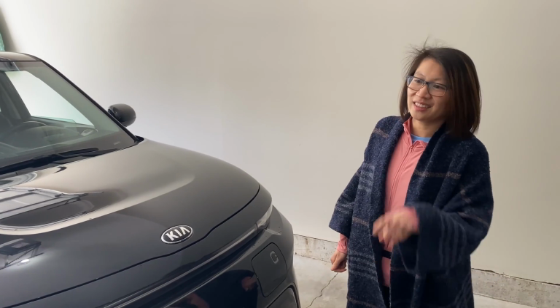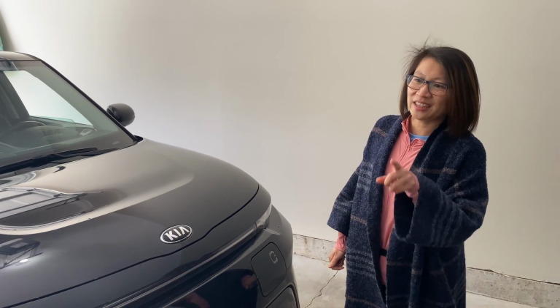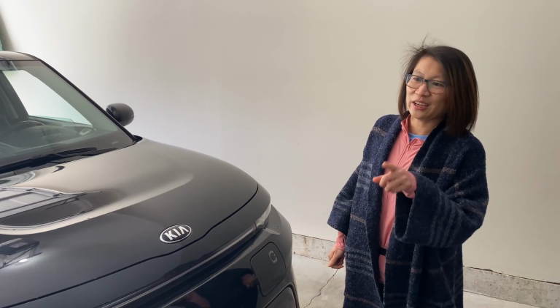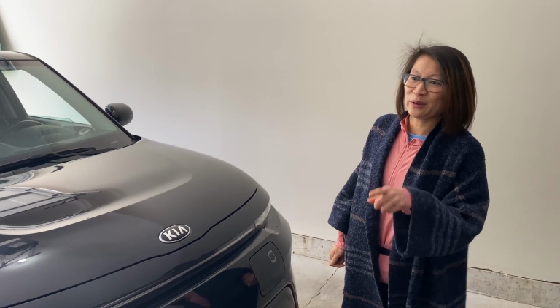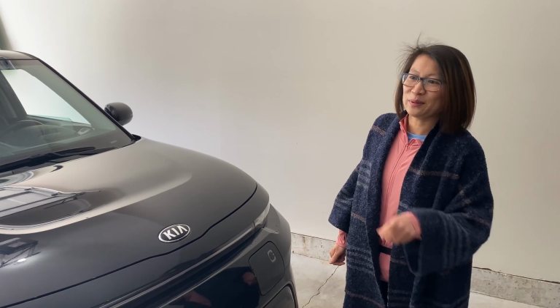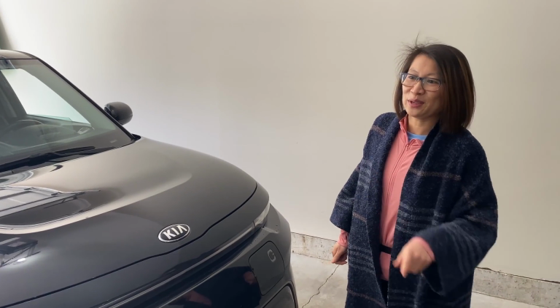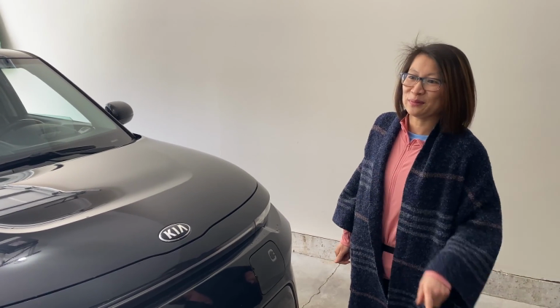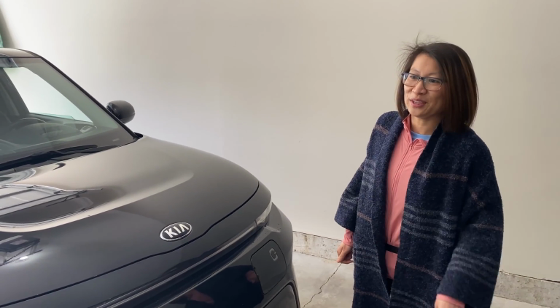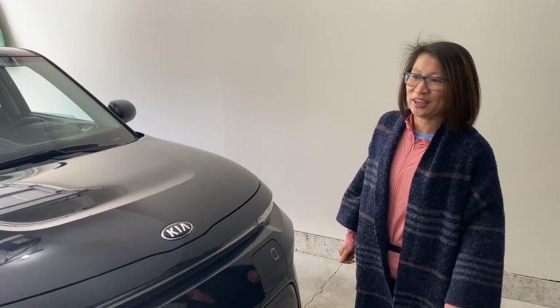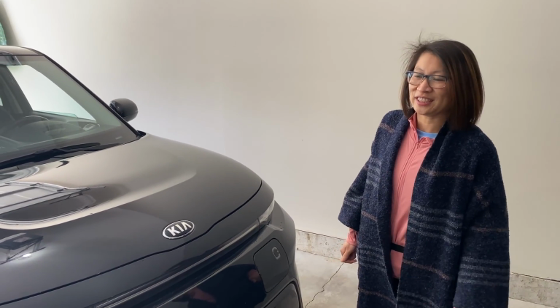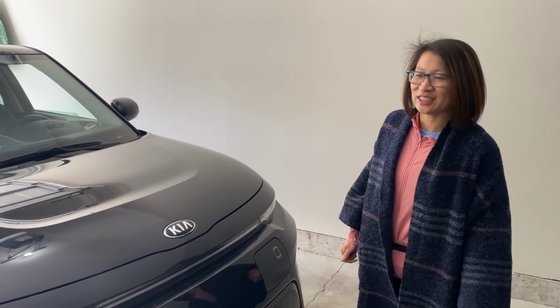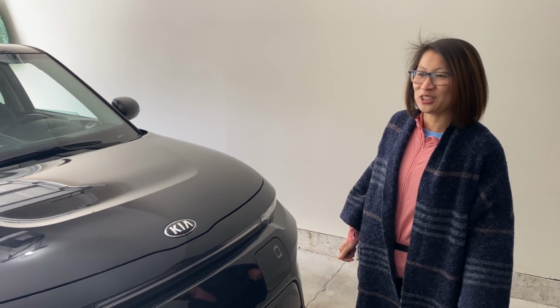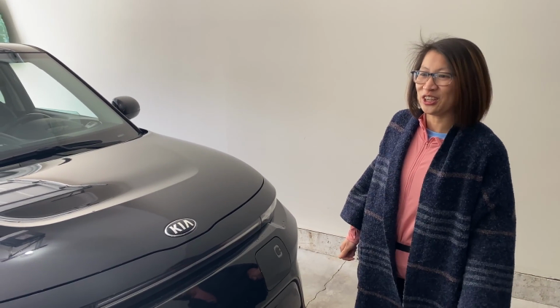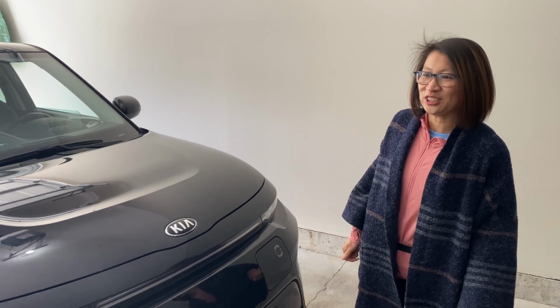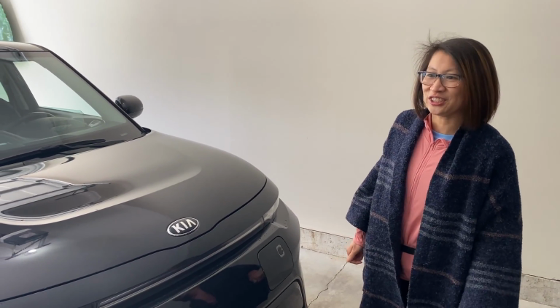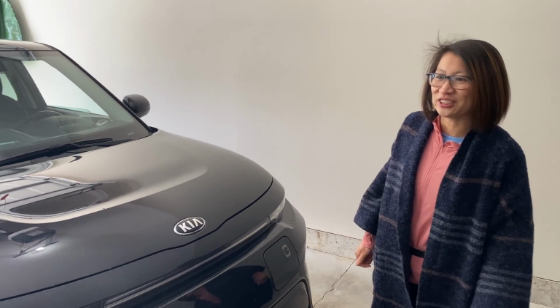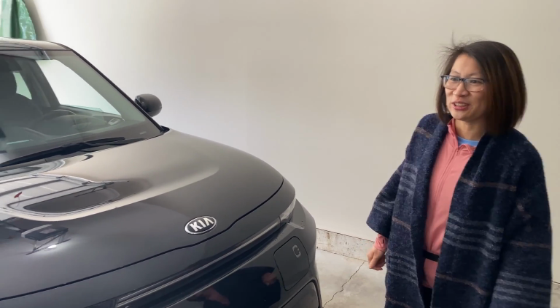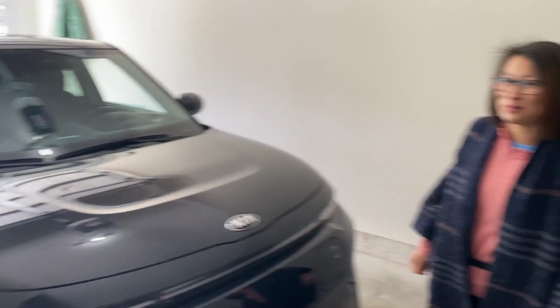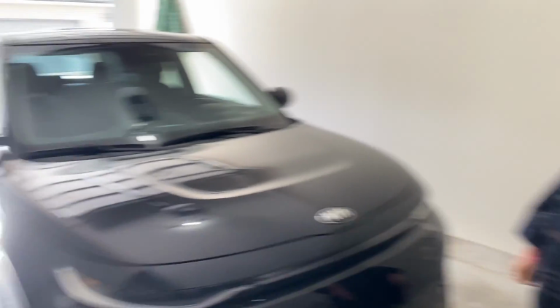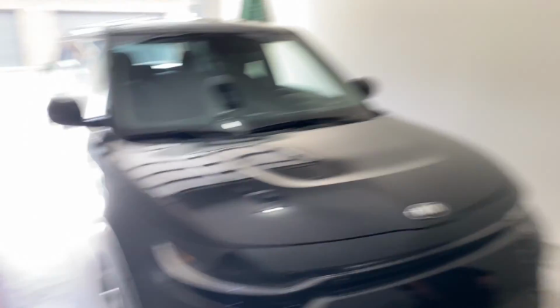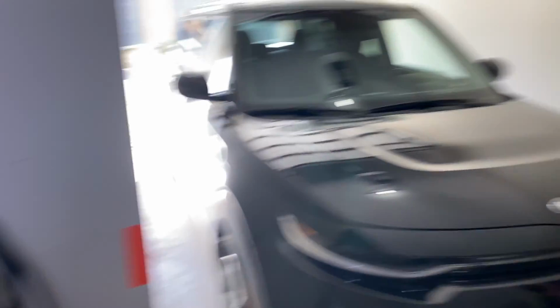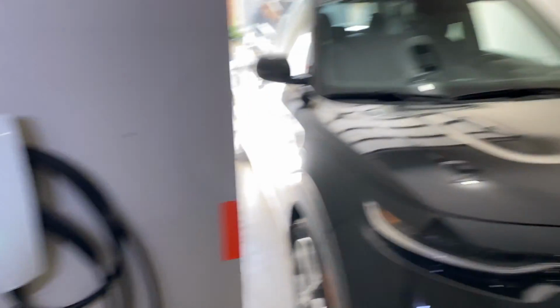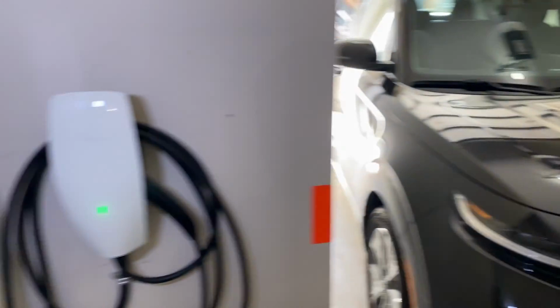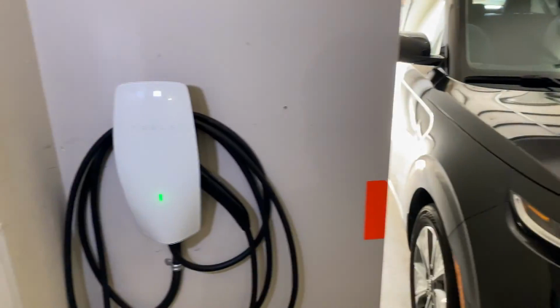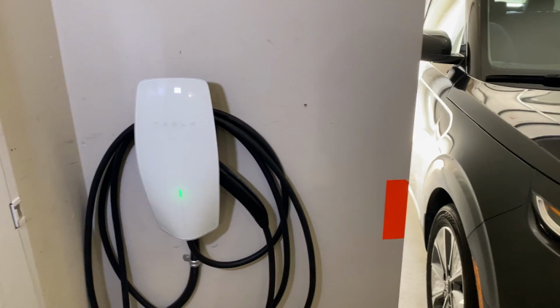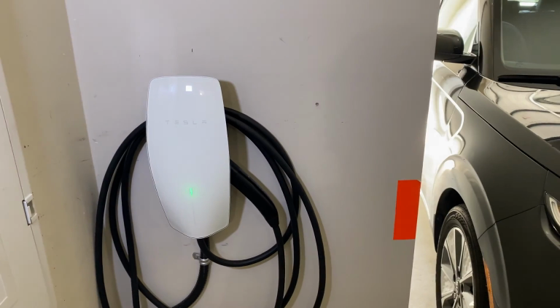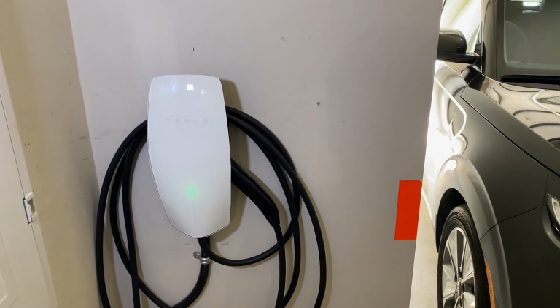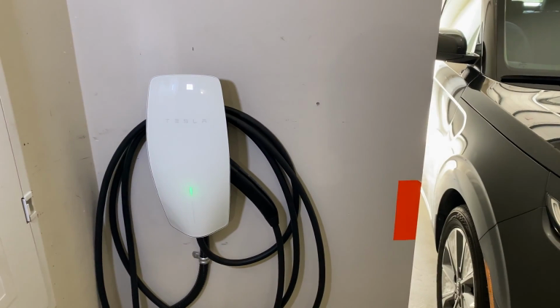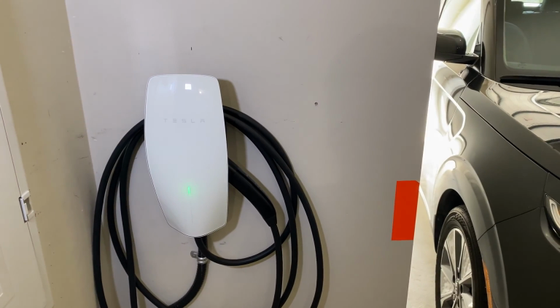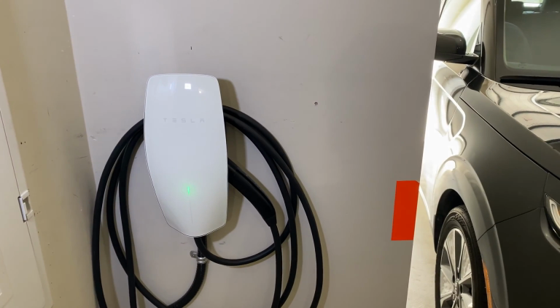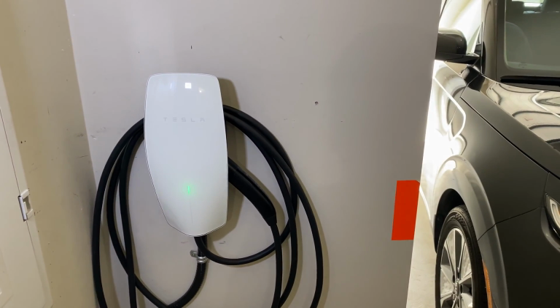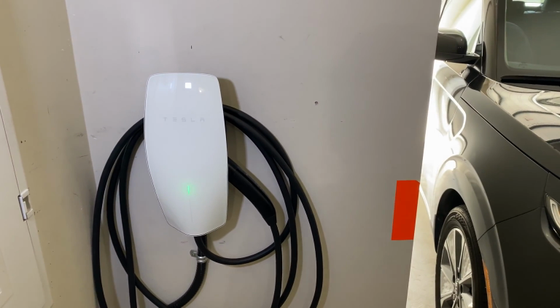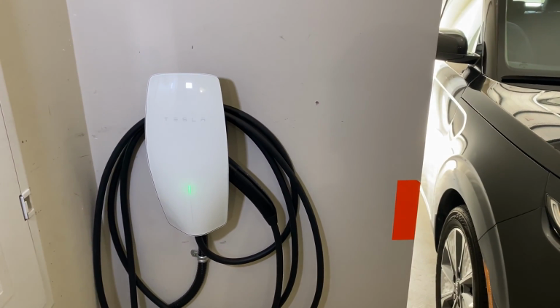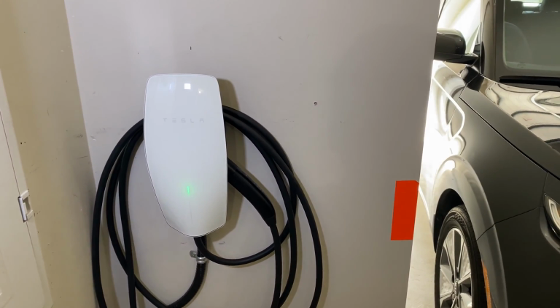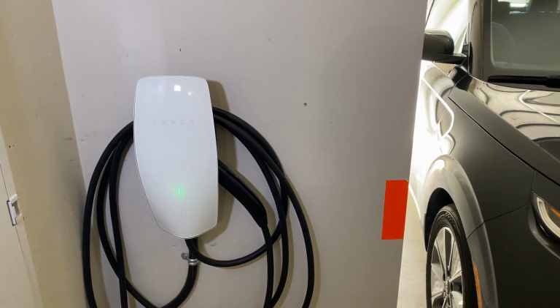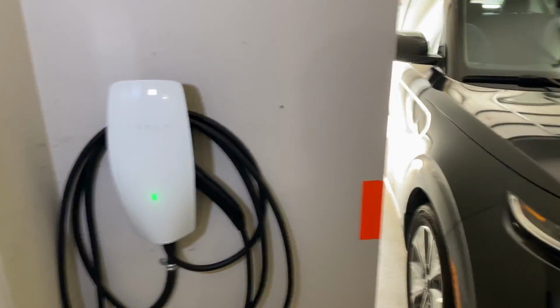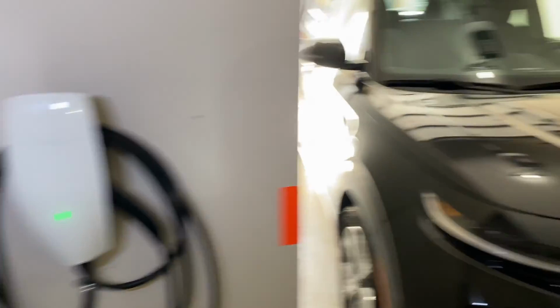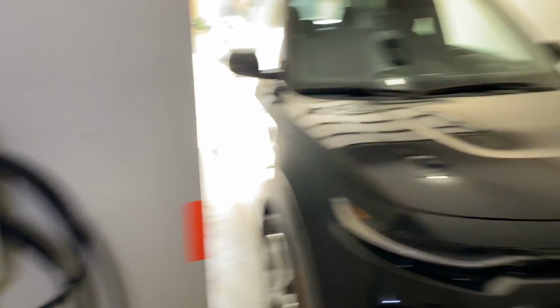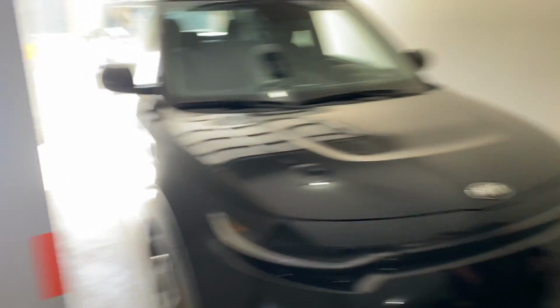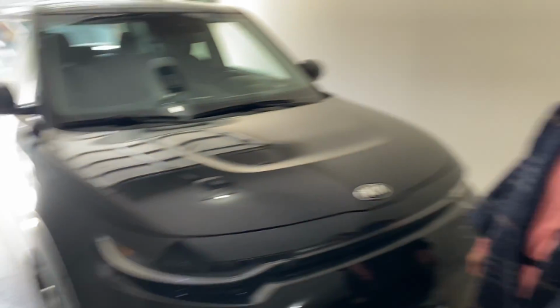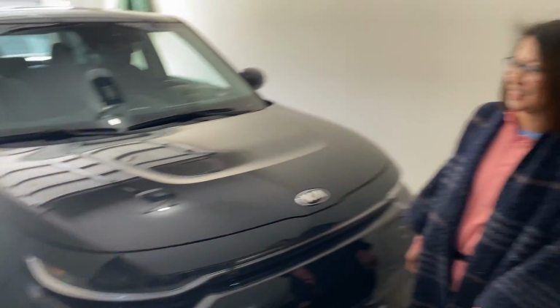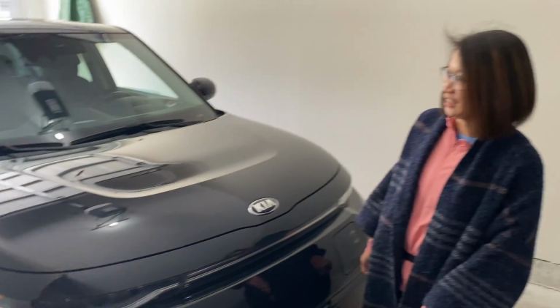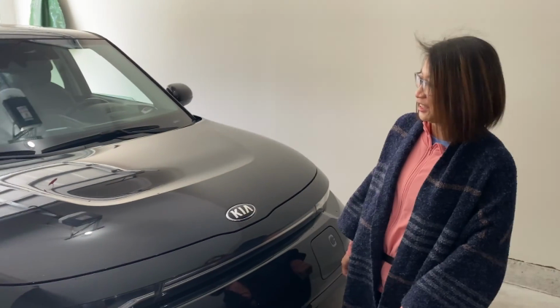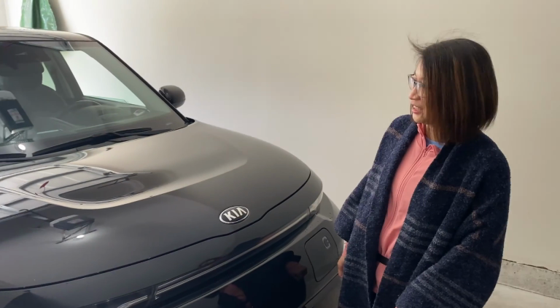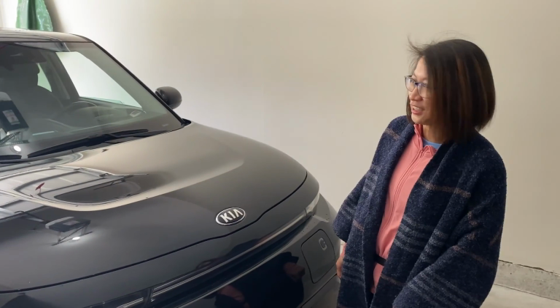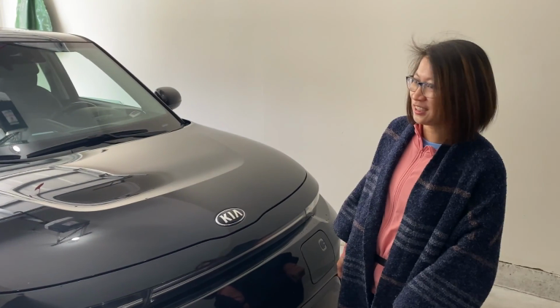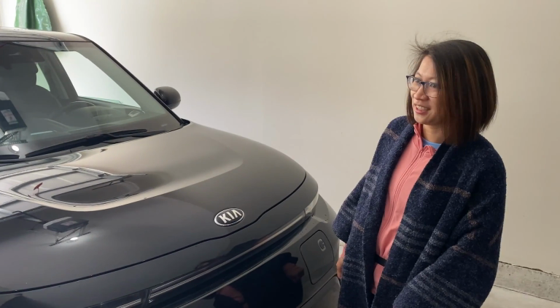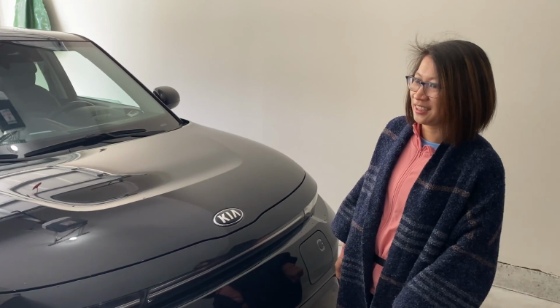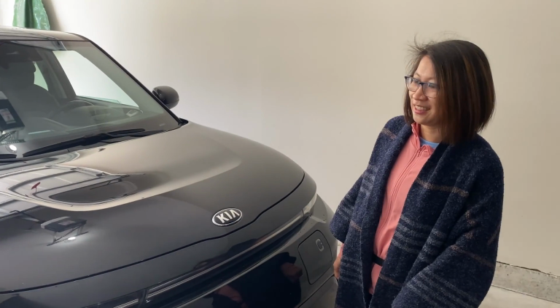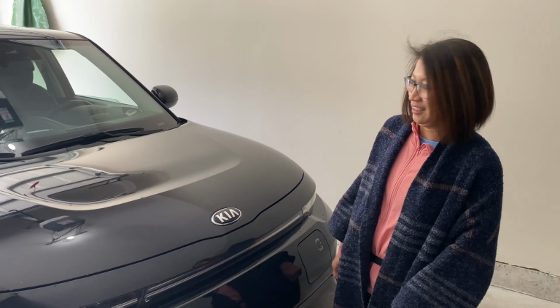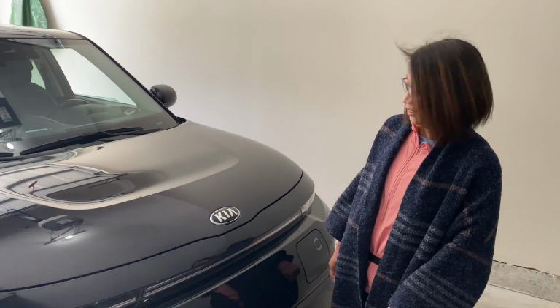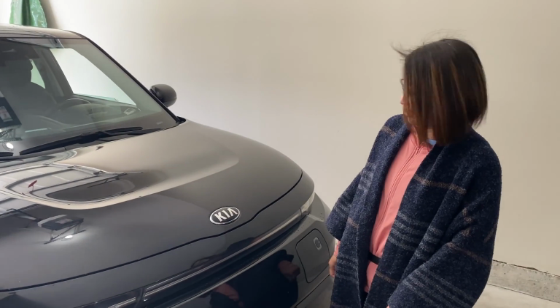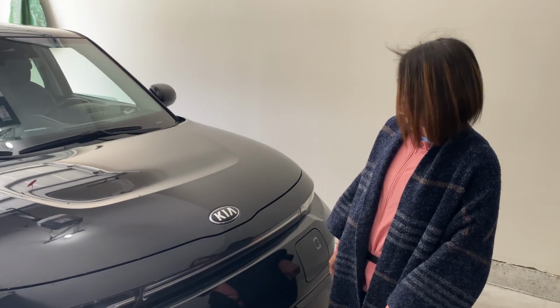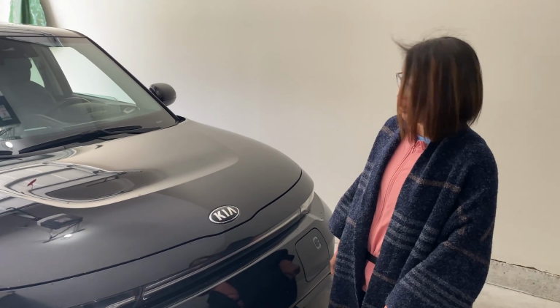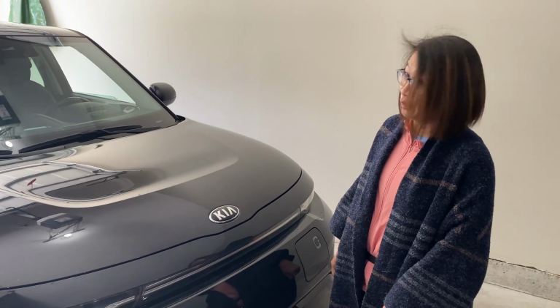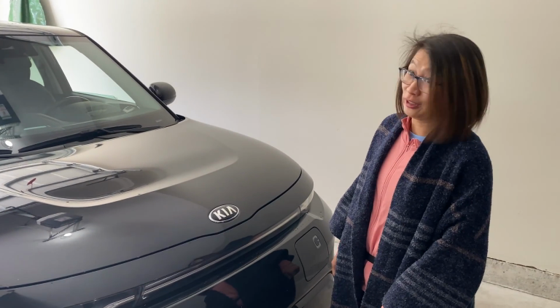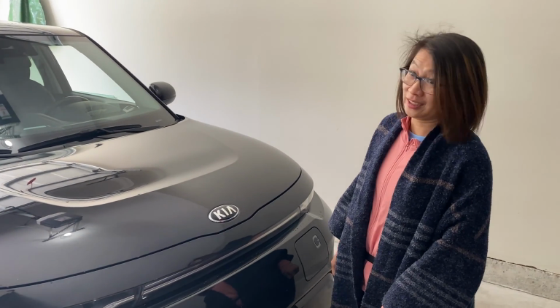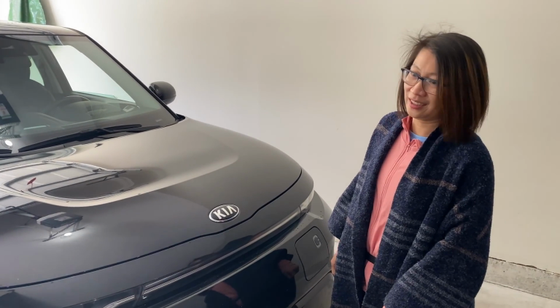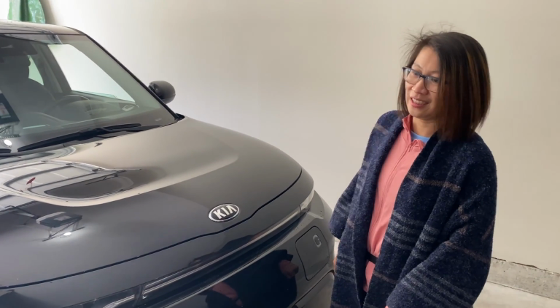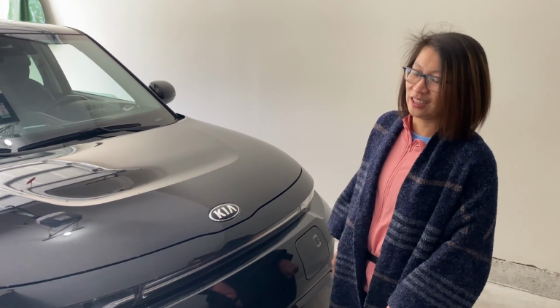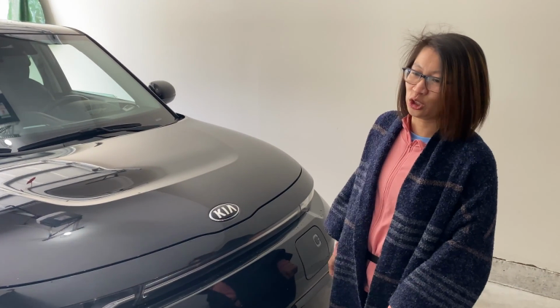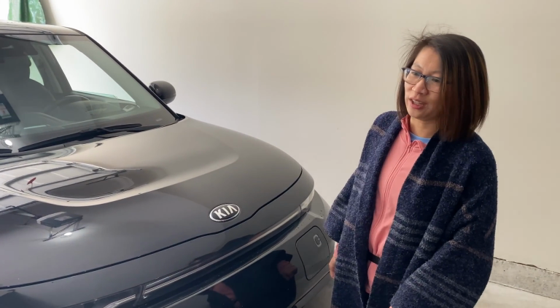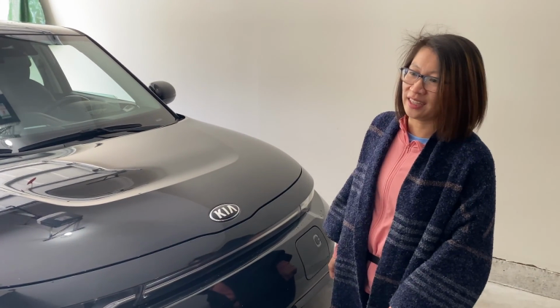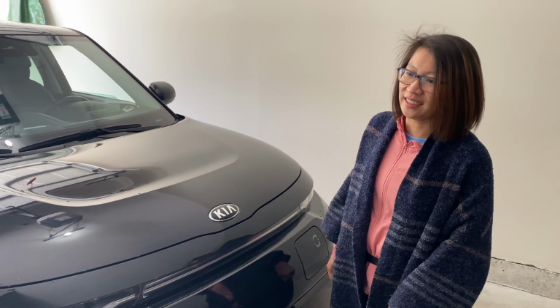This Airbnb has a charger — it's not bad here. Do you think we can charge our car with it? Why not? Okay, let's try.